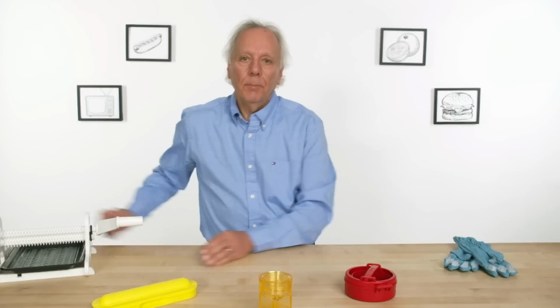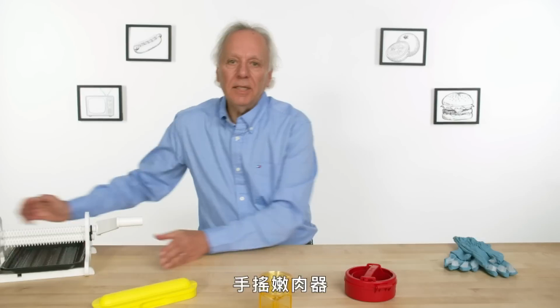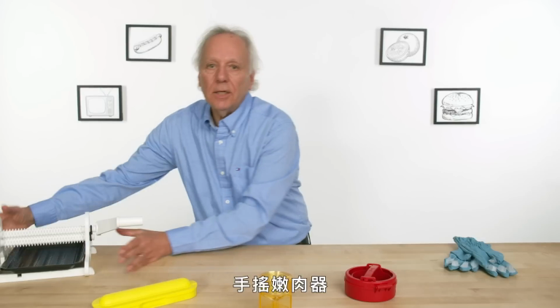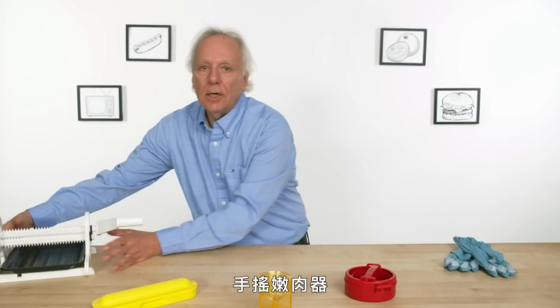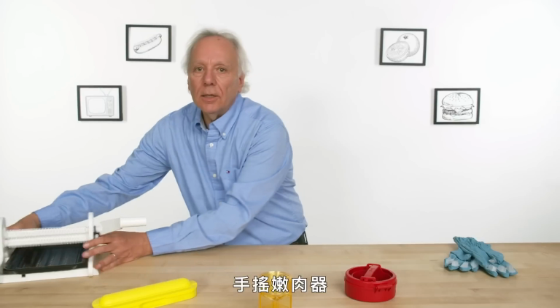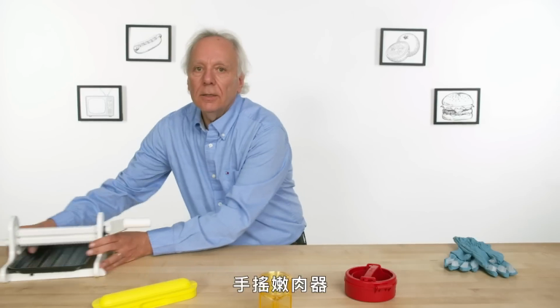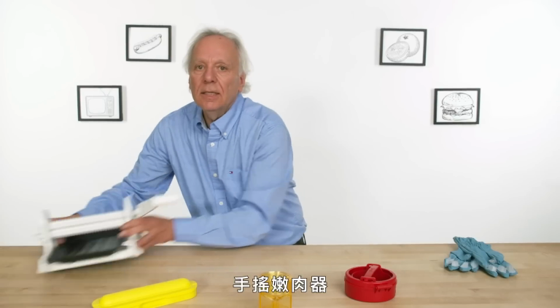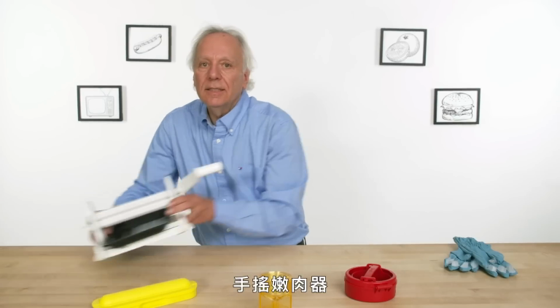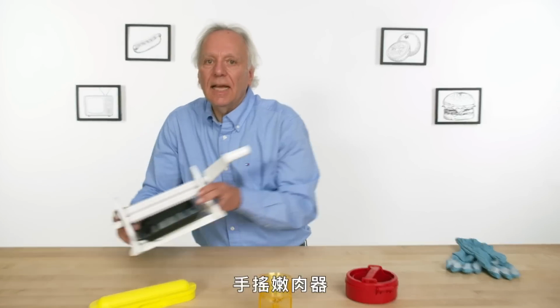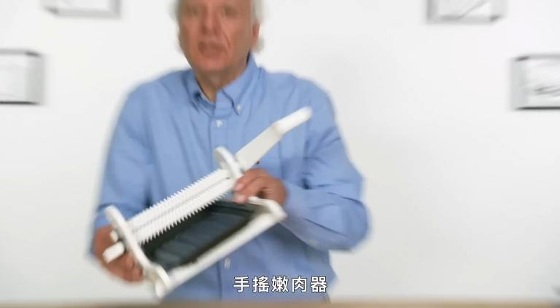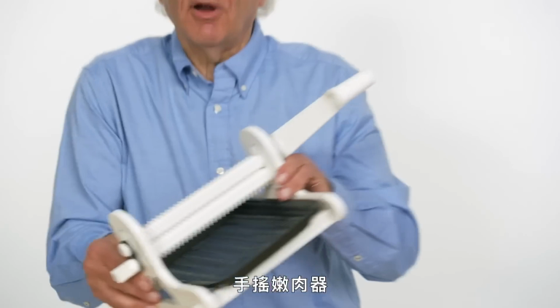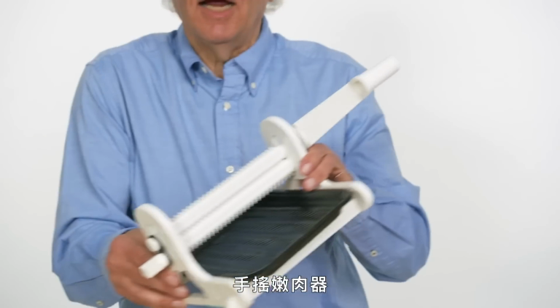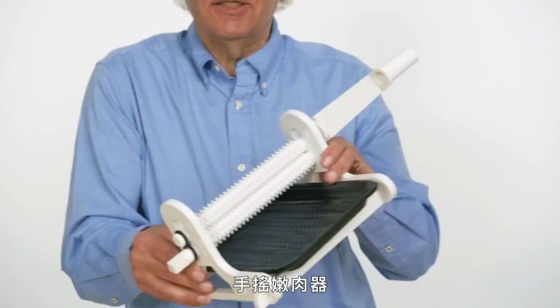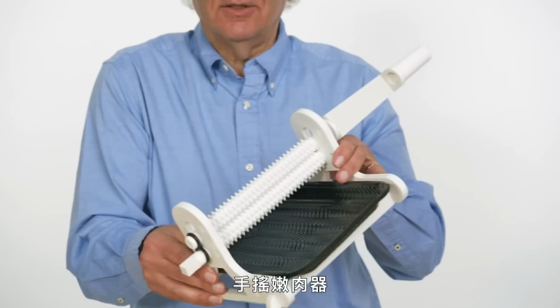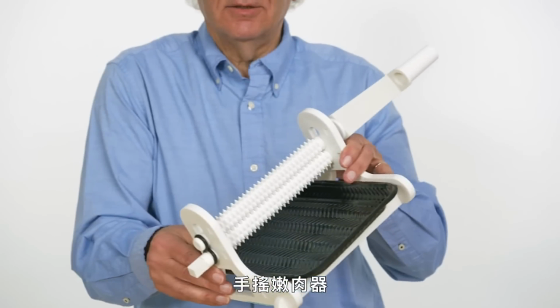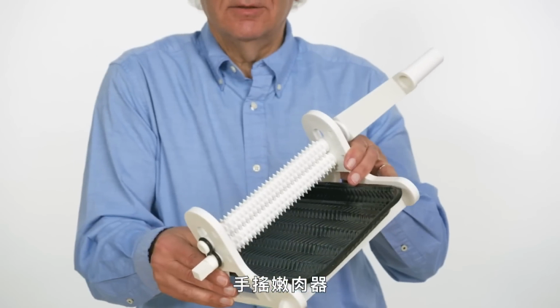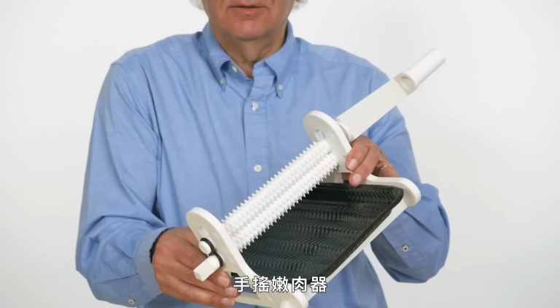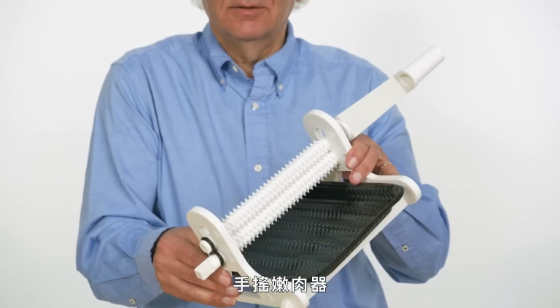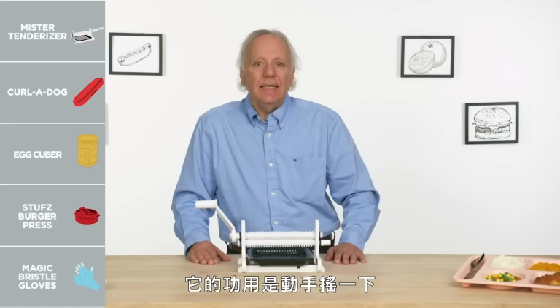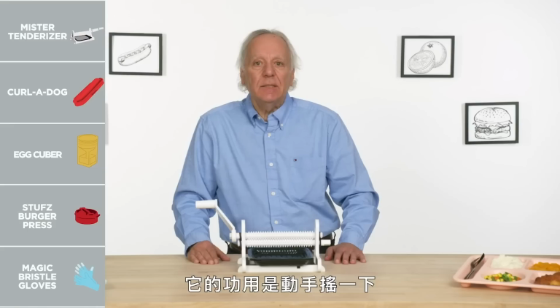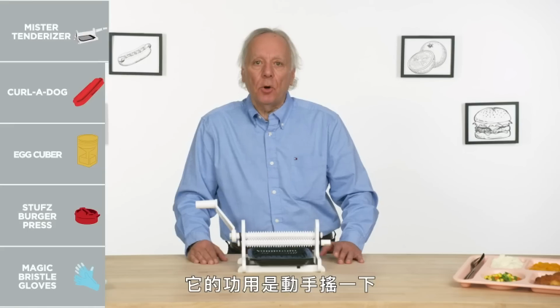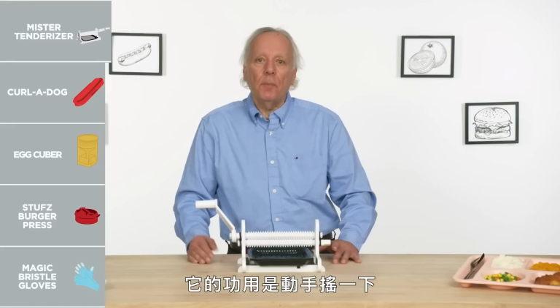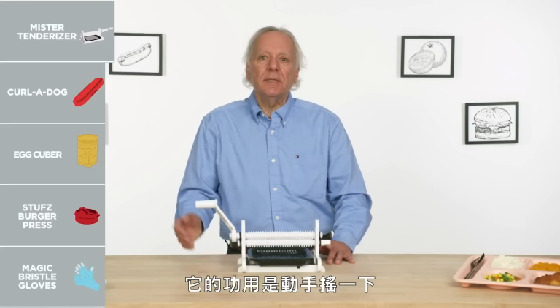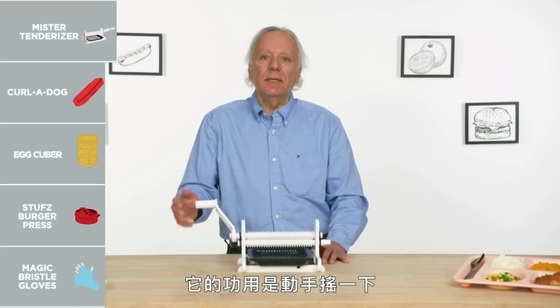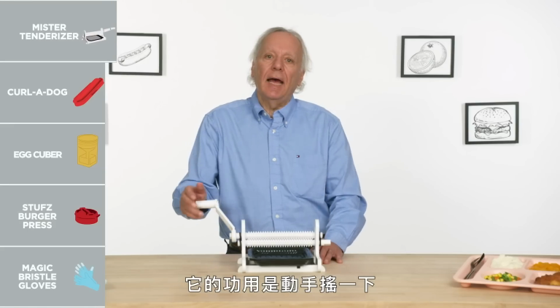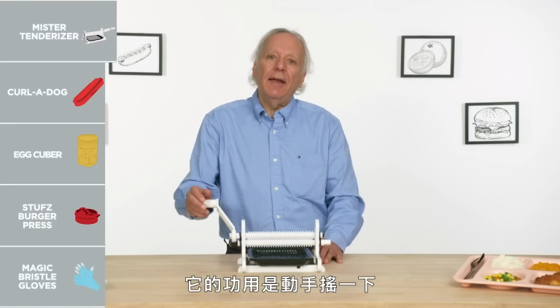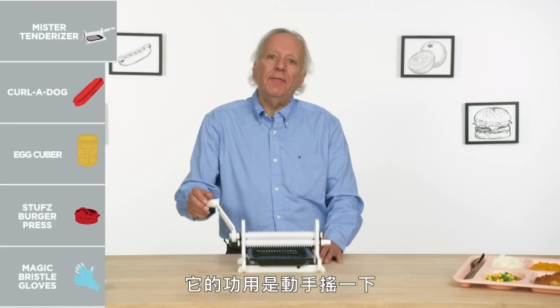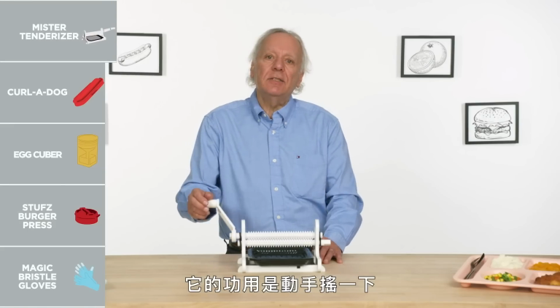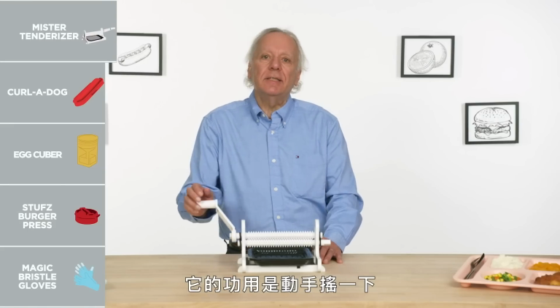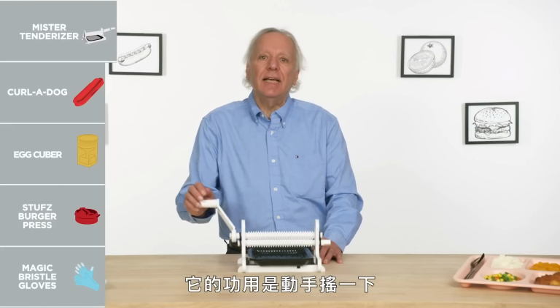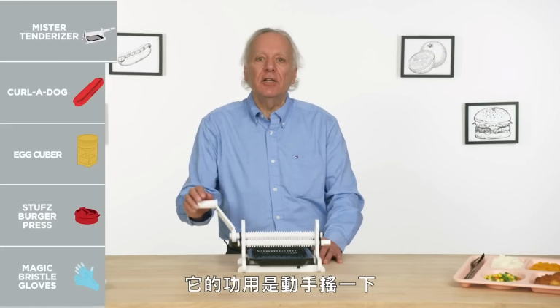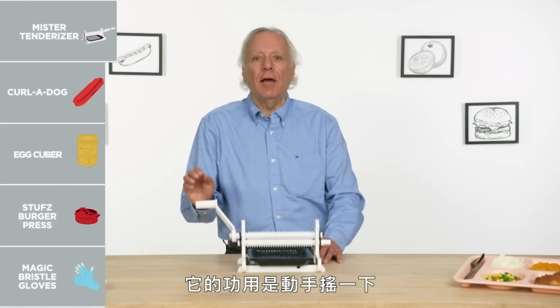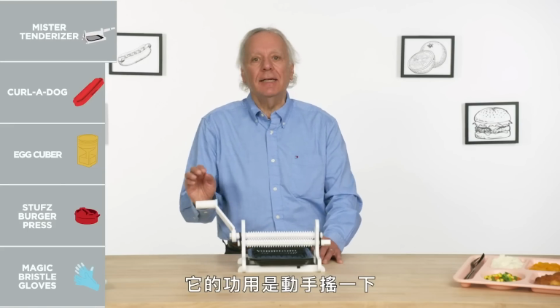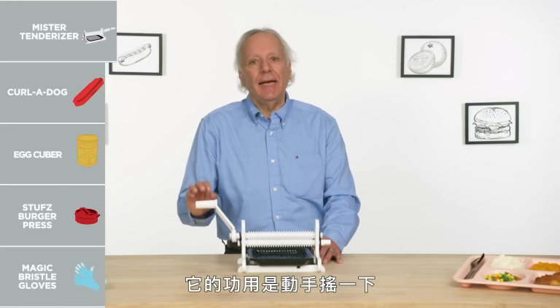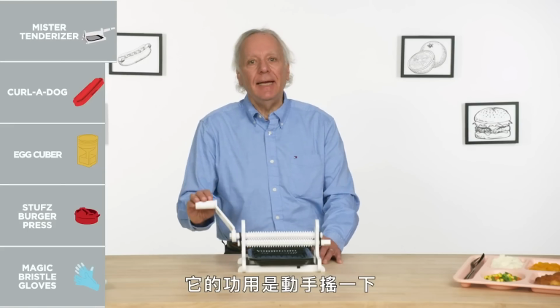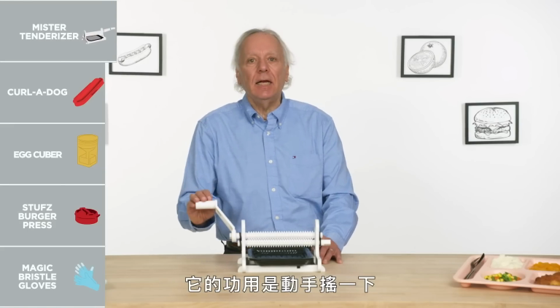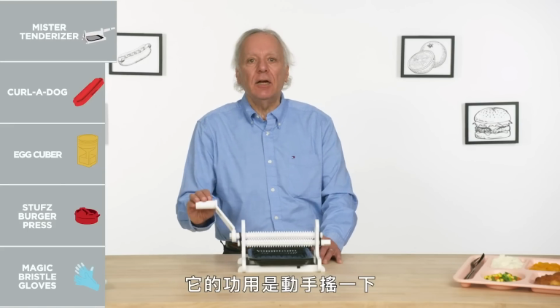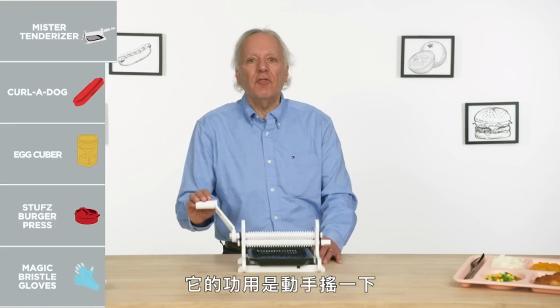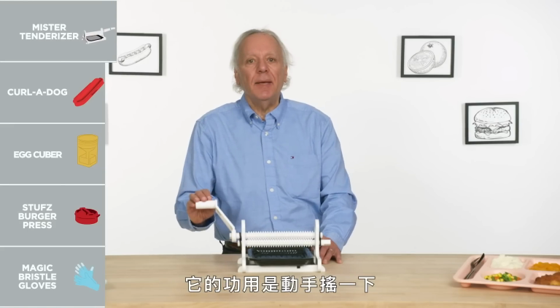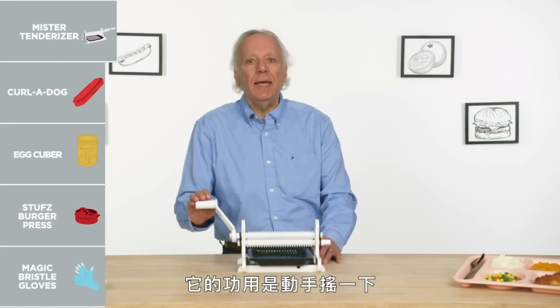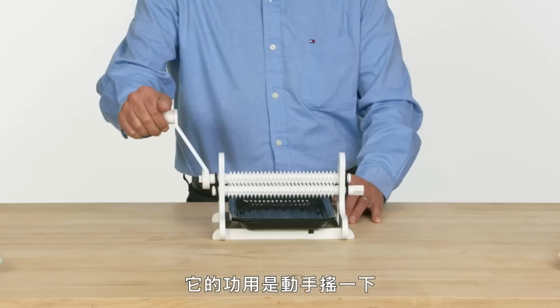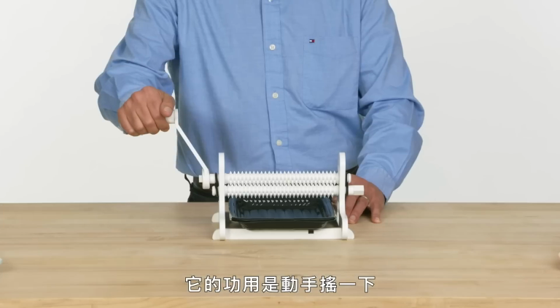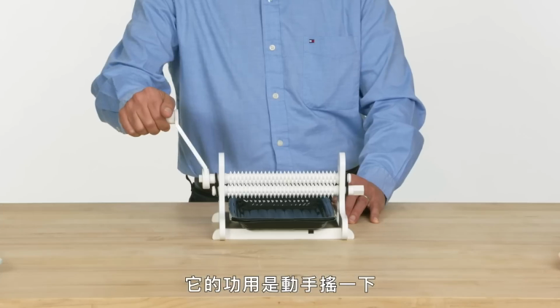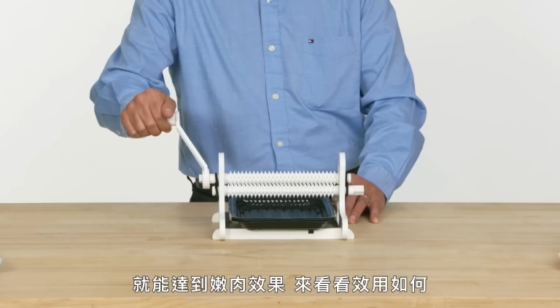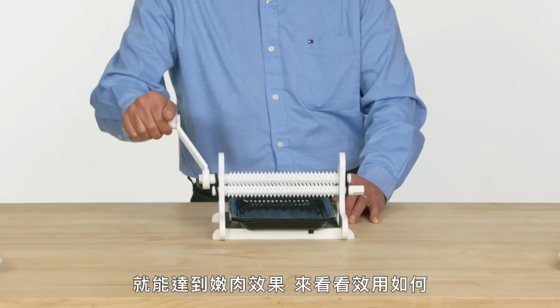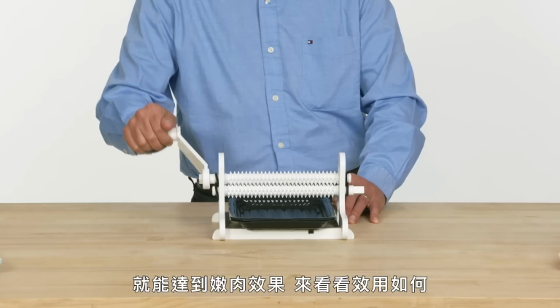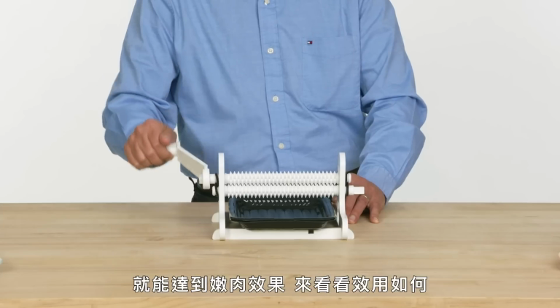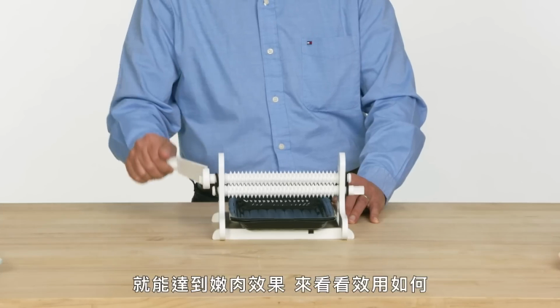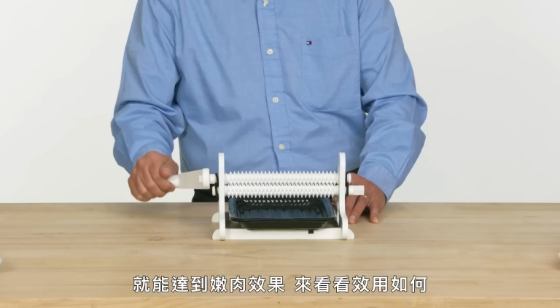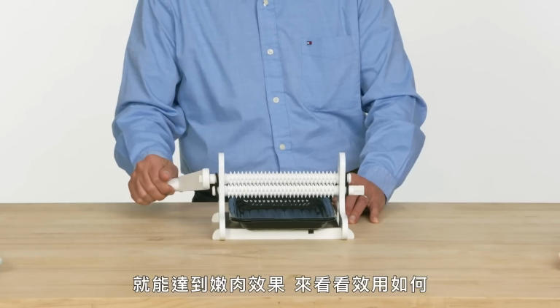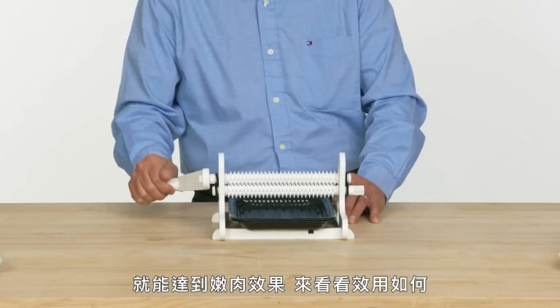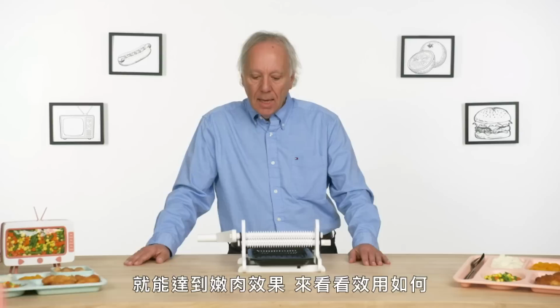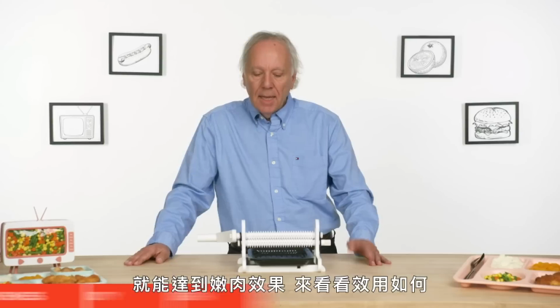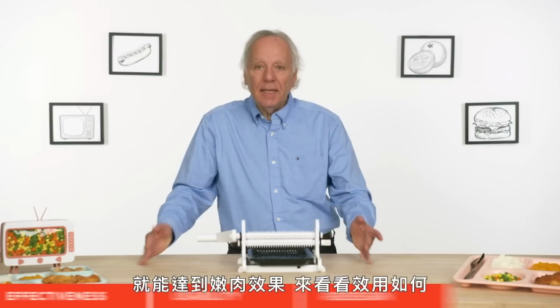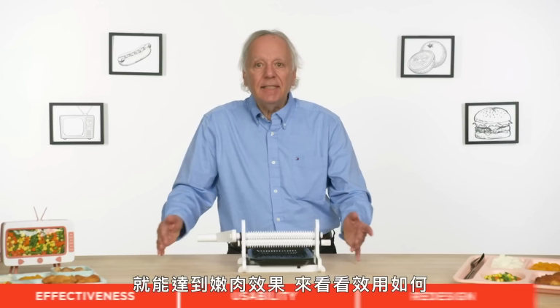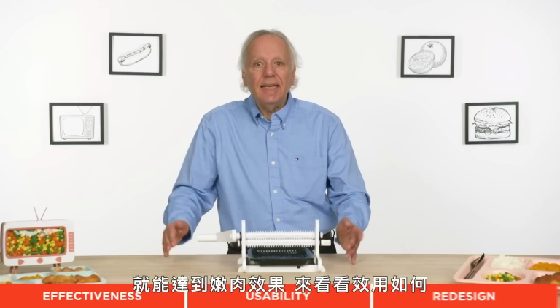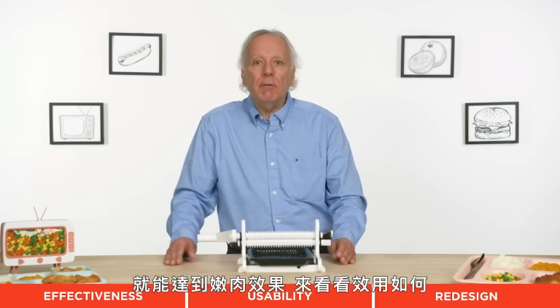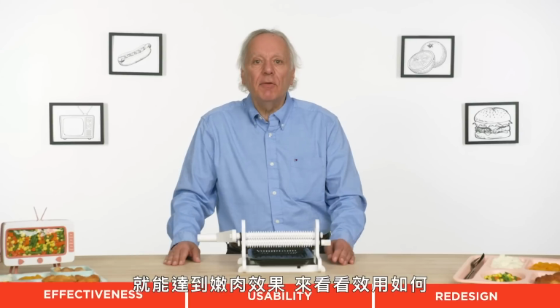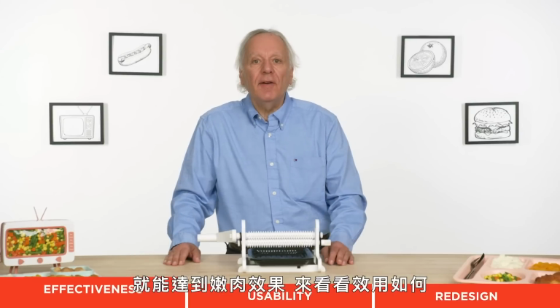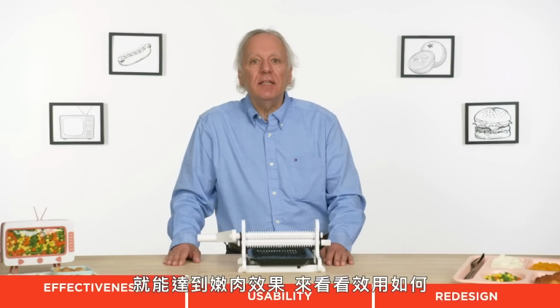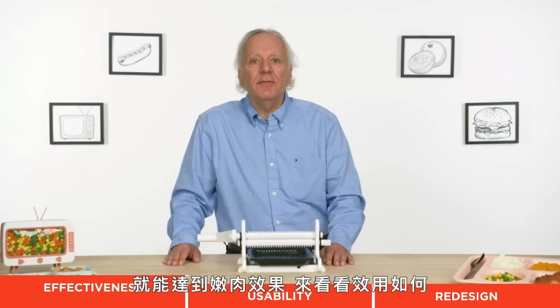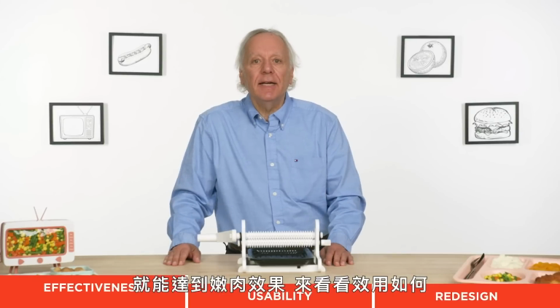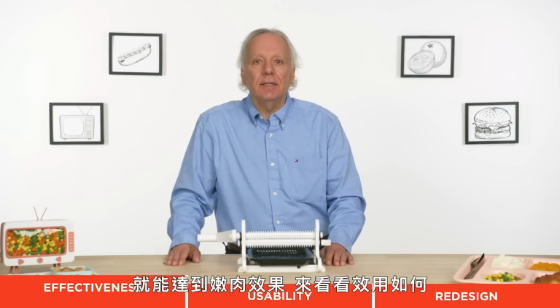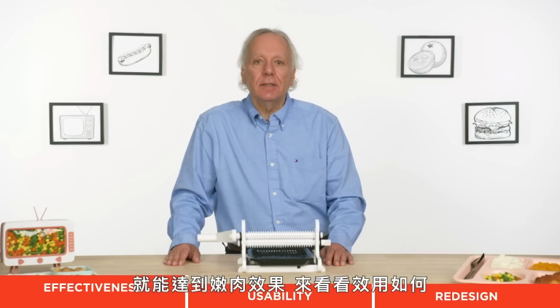Mr. Tenderizer. Its purpose in life is to tenderize any cut of meat with a turn of the handle. Let's see how effective it is.